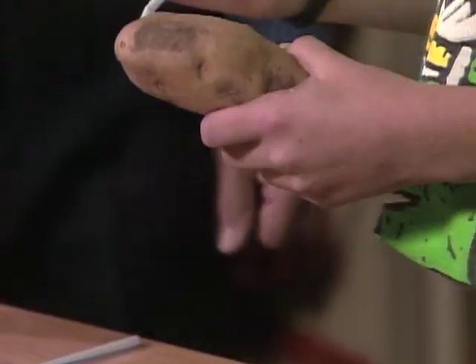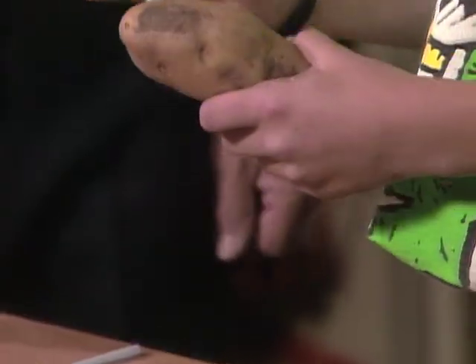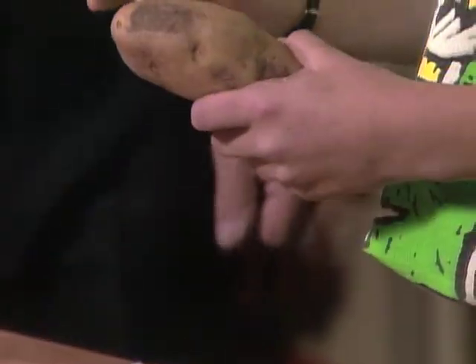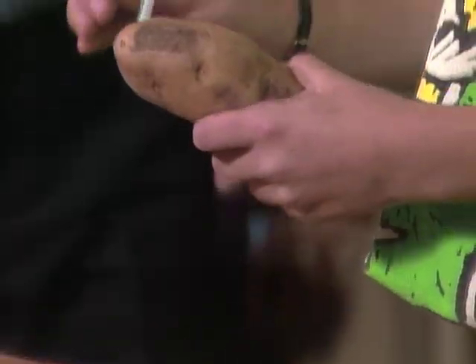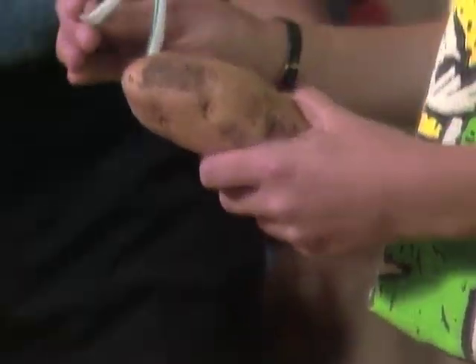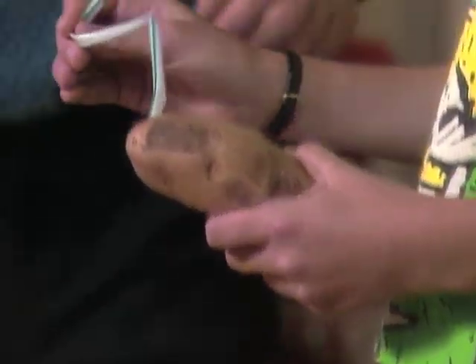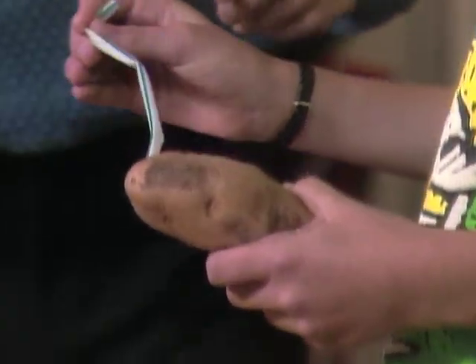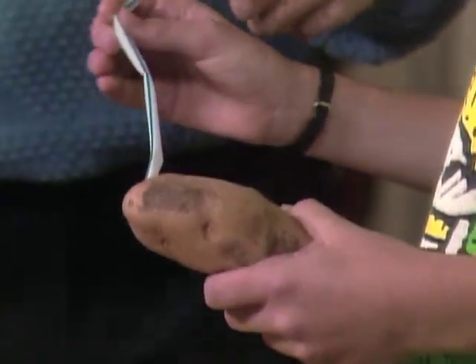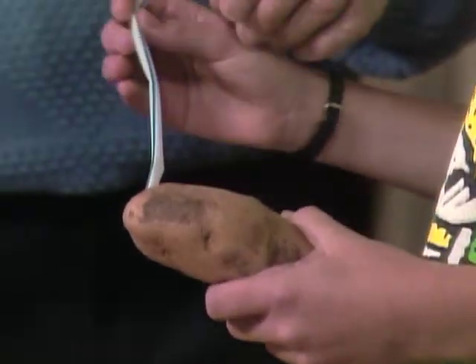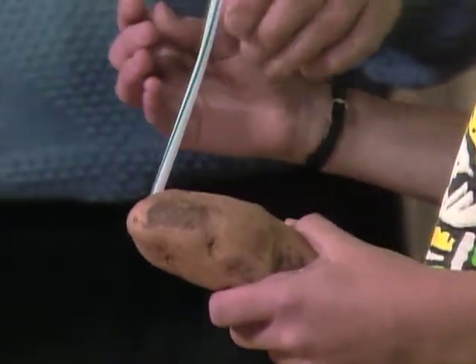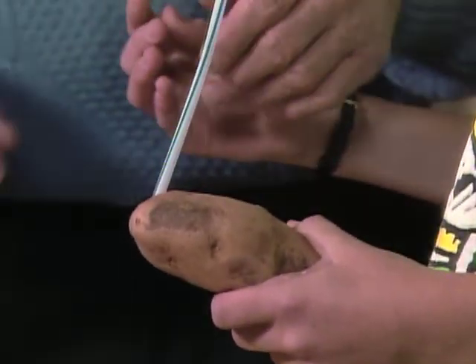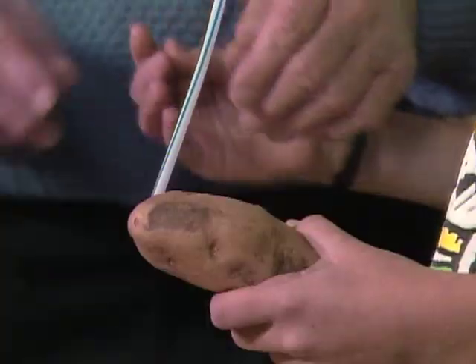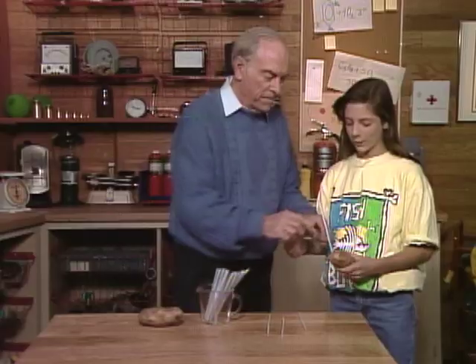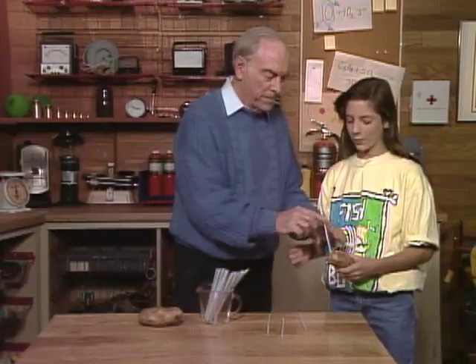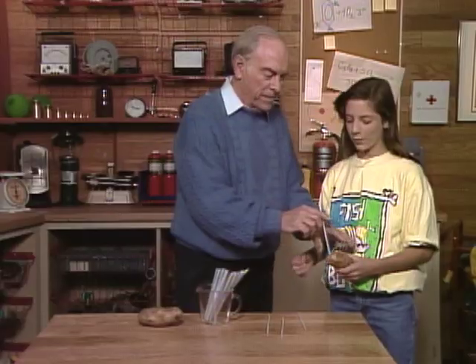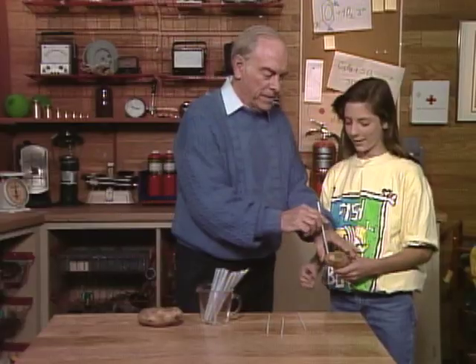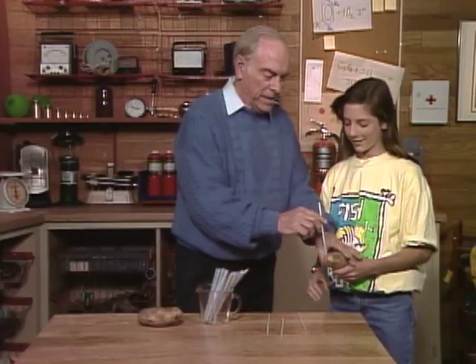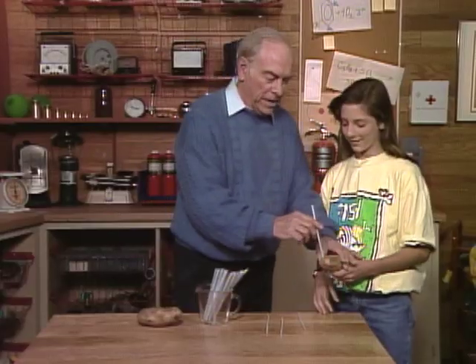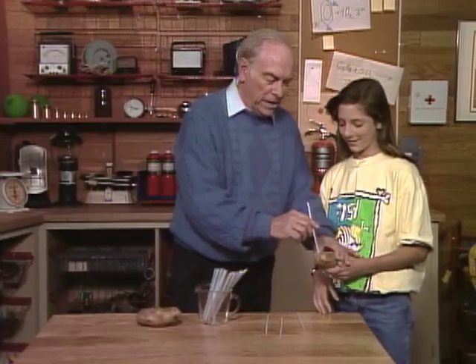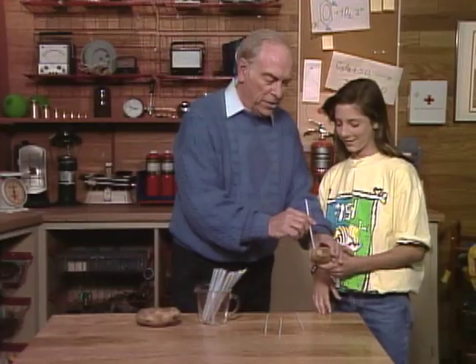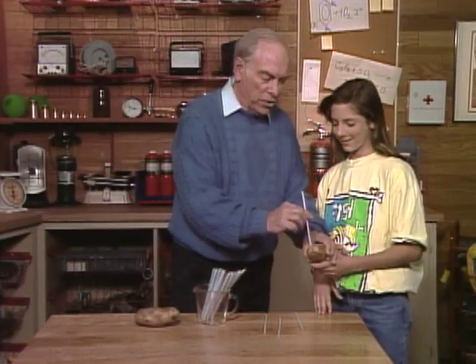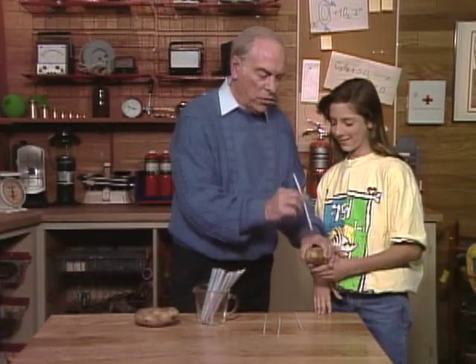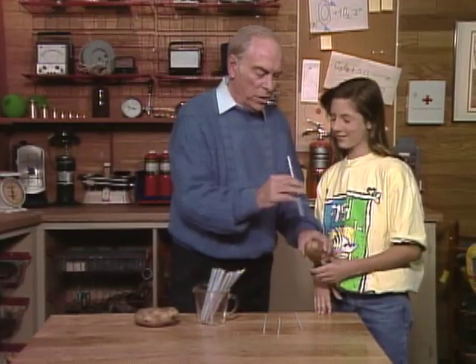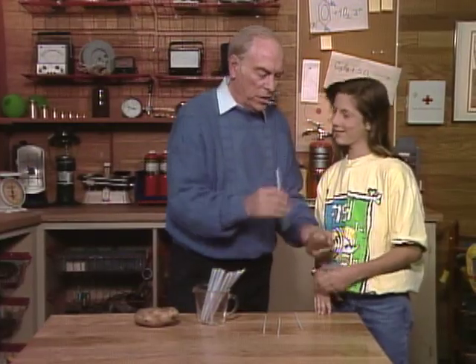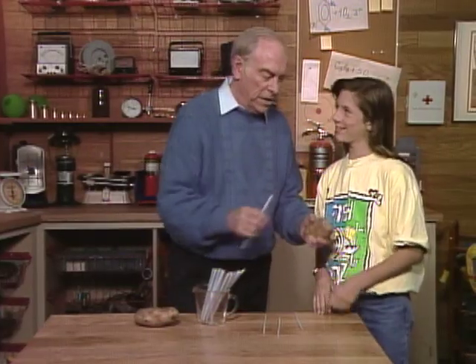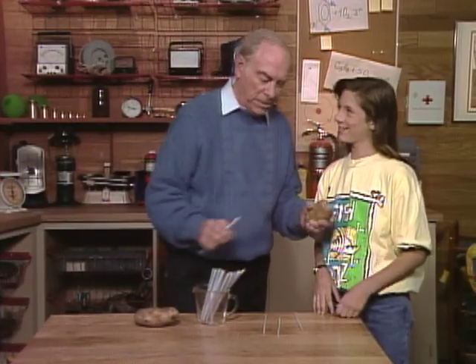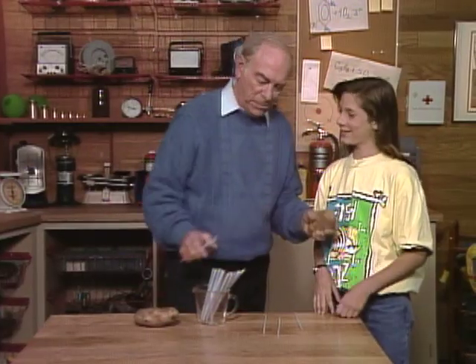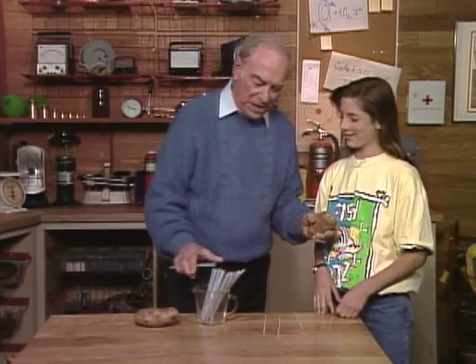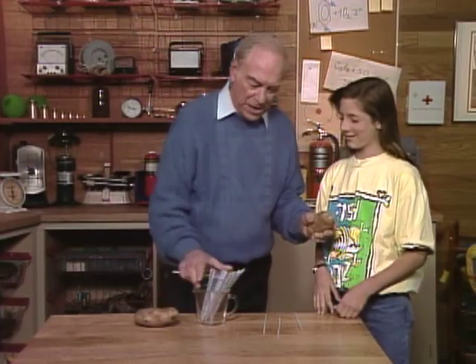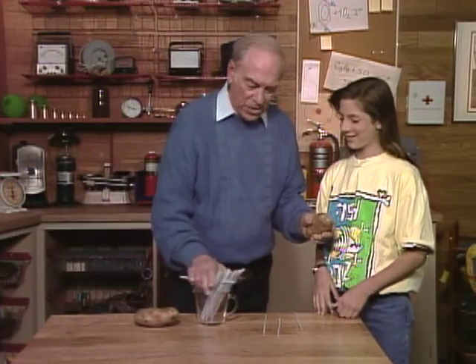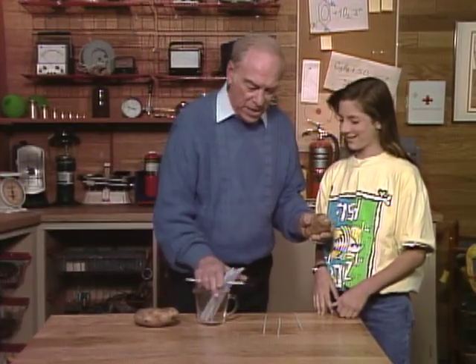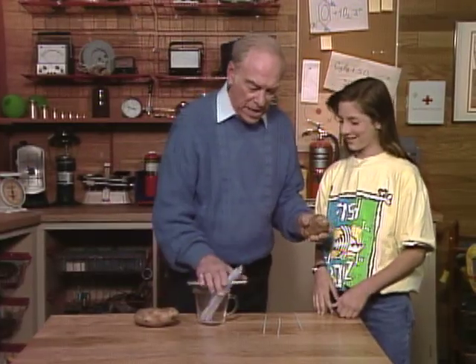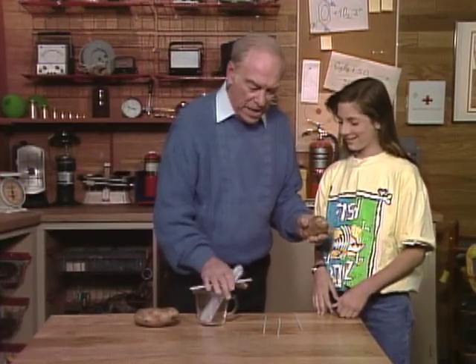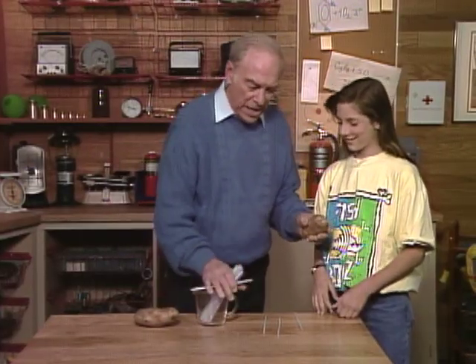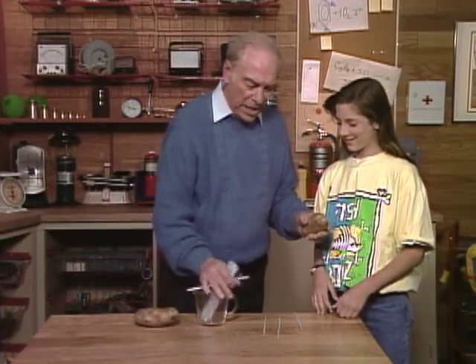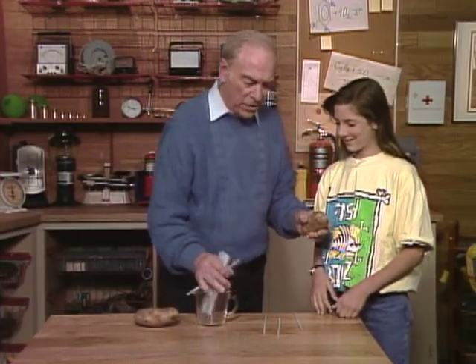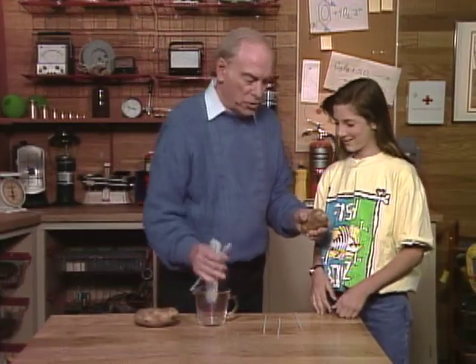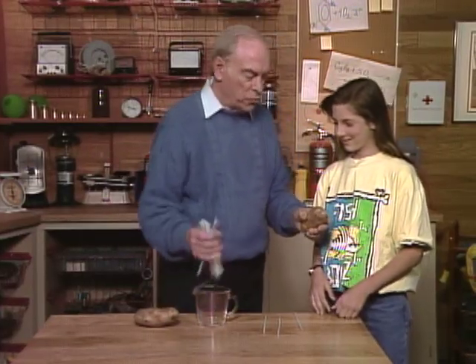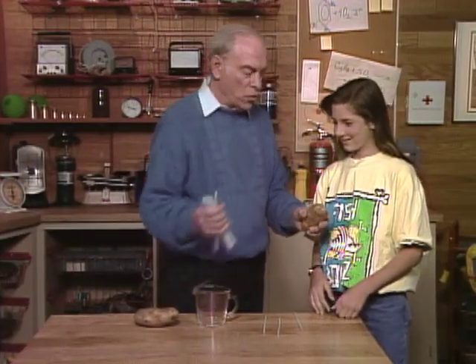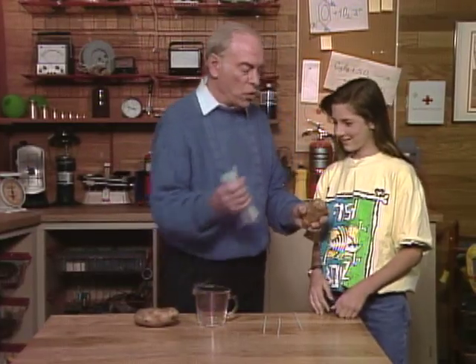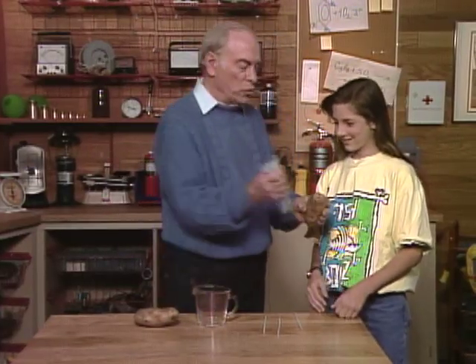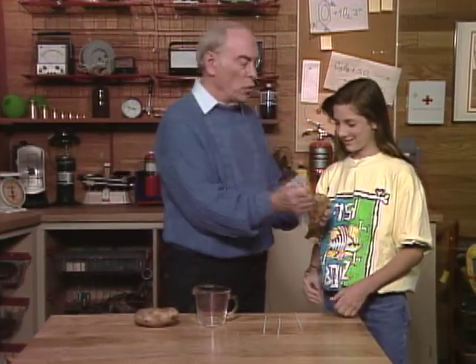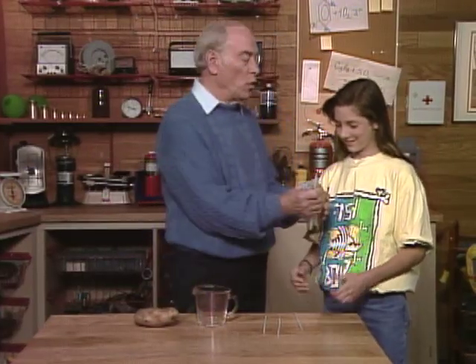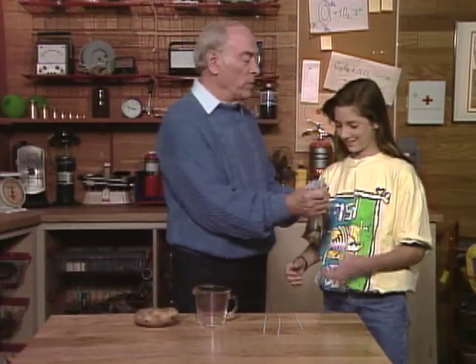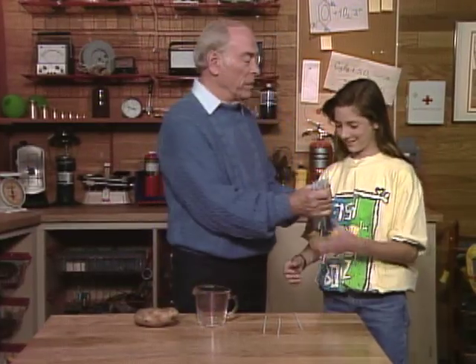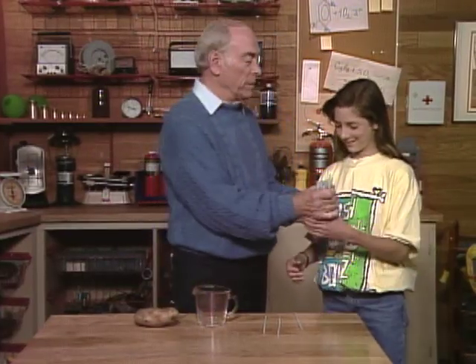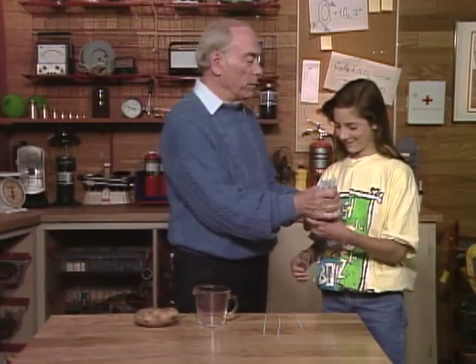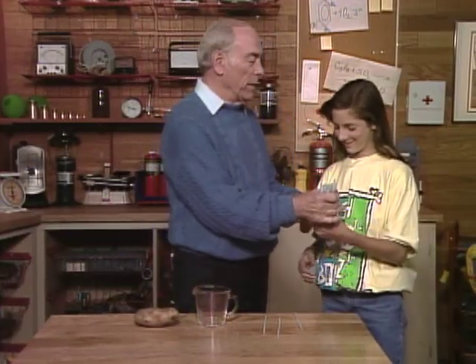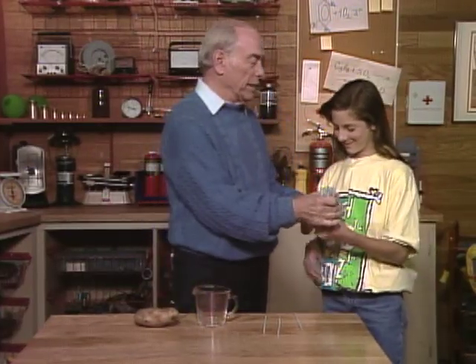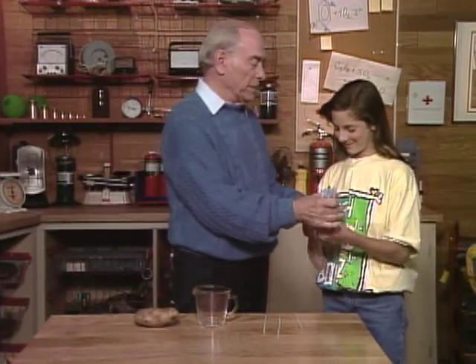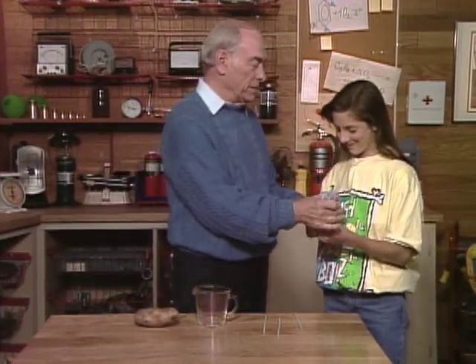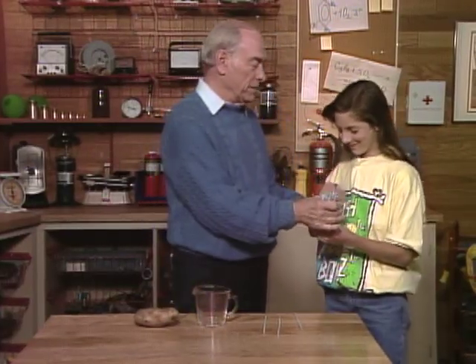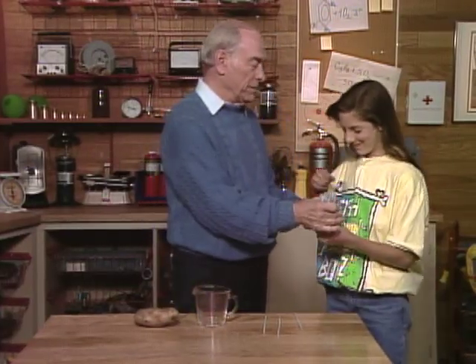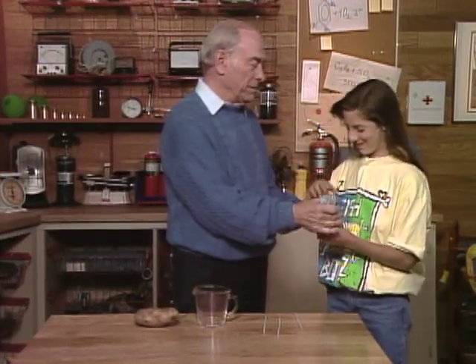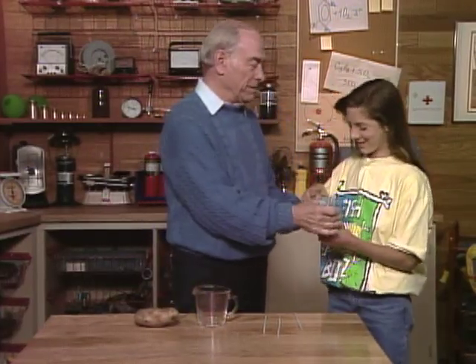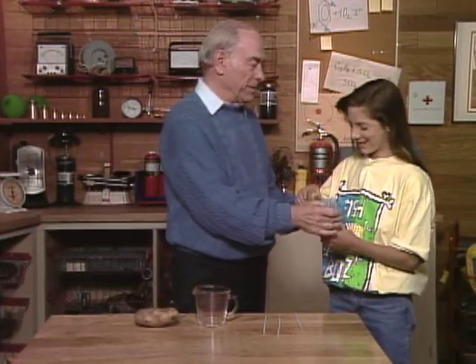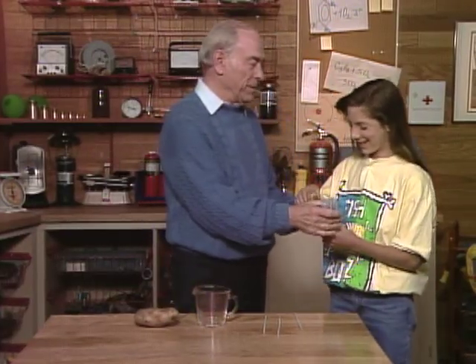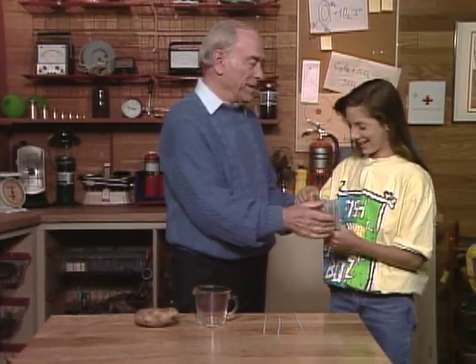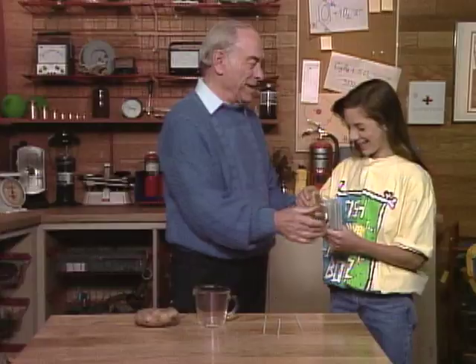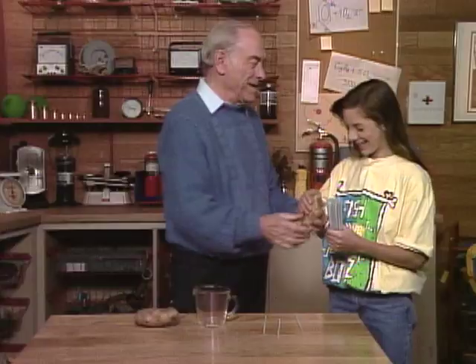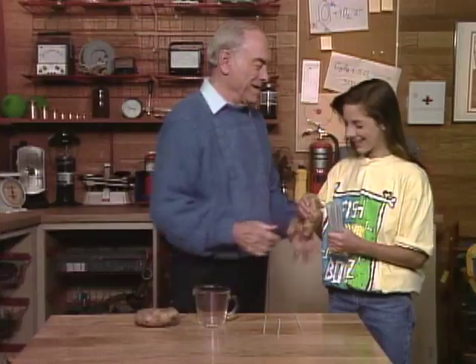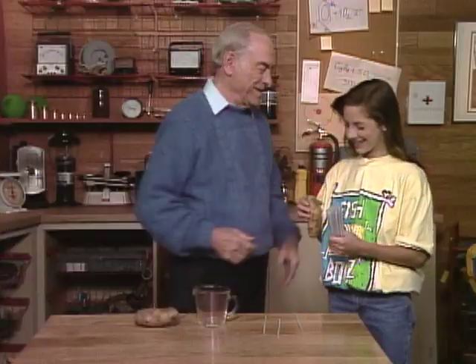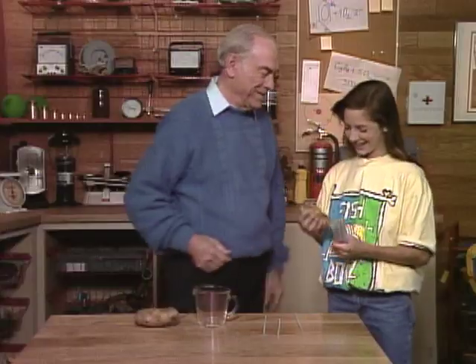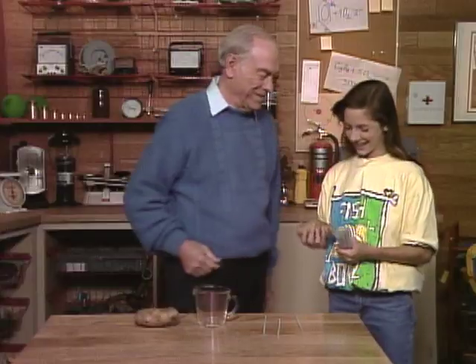You know what I think? I think you ought to take the potato and the straws home and practice. Thanks.